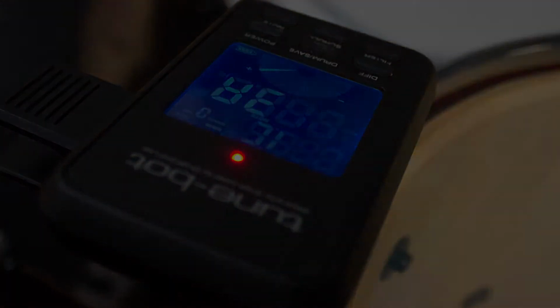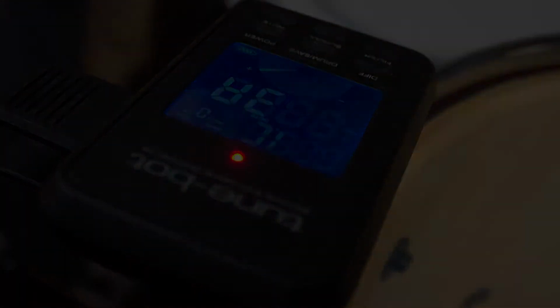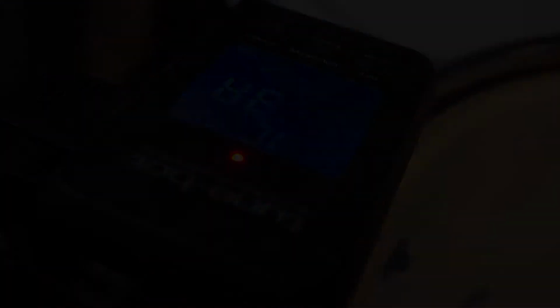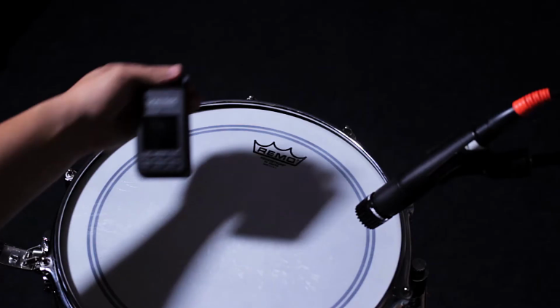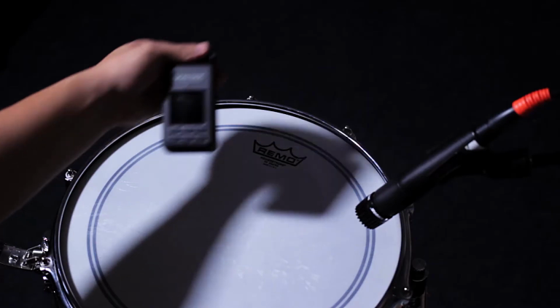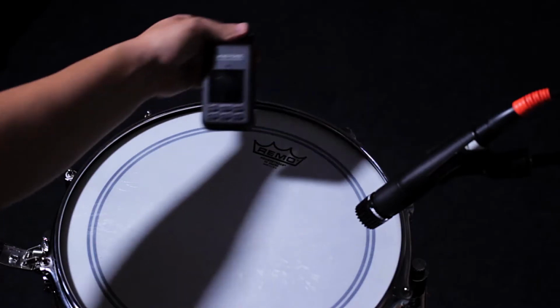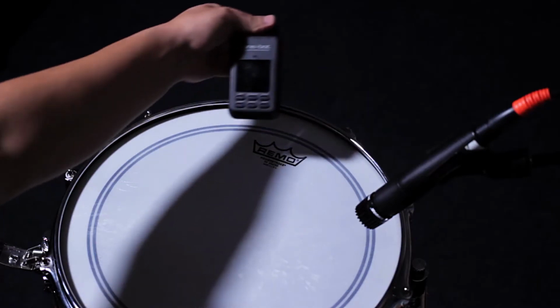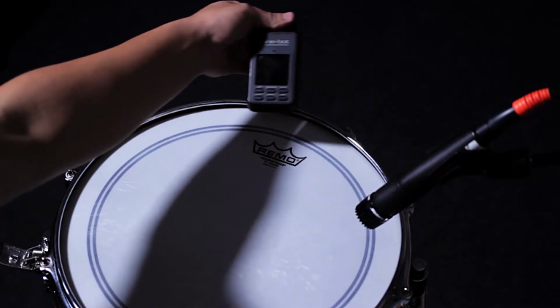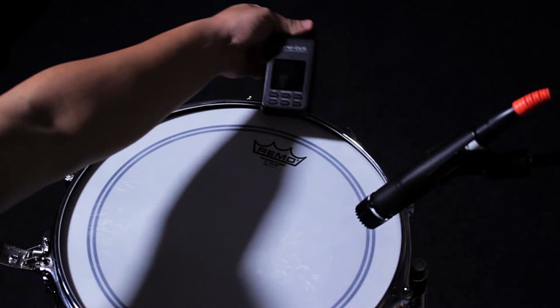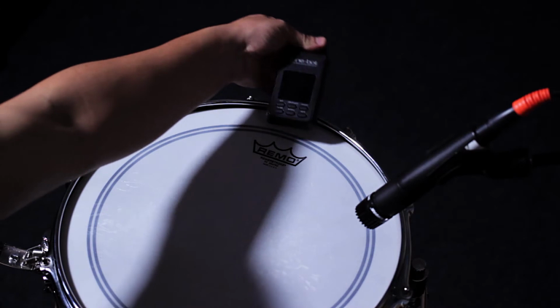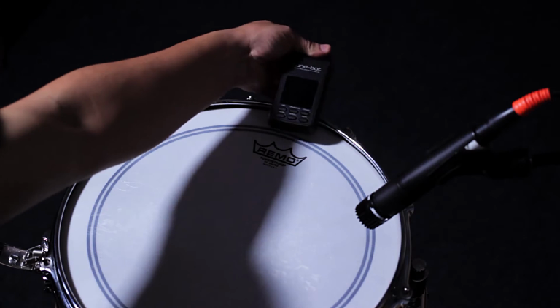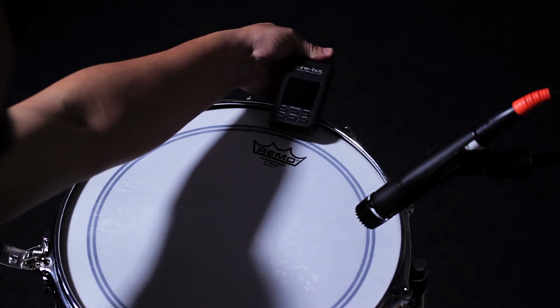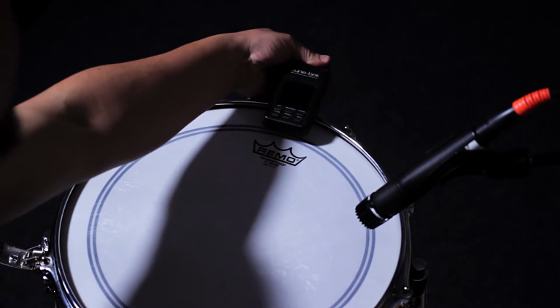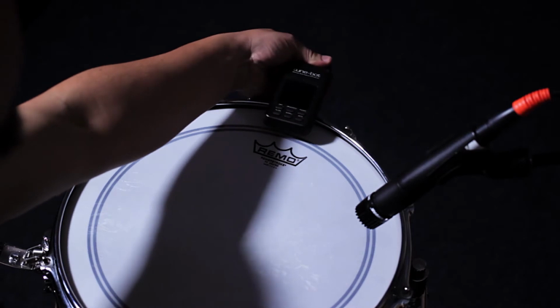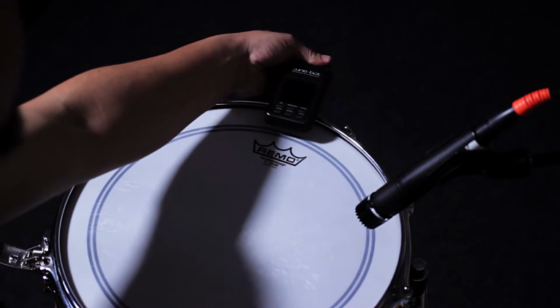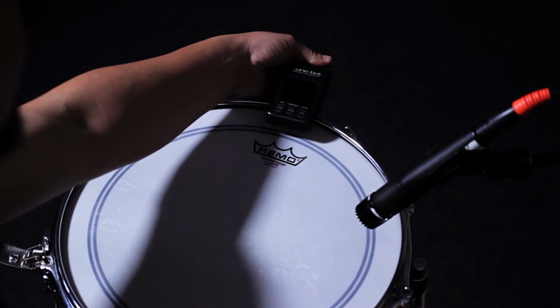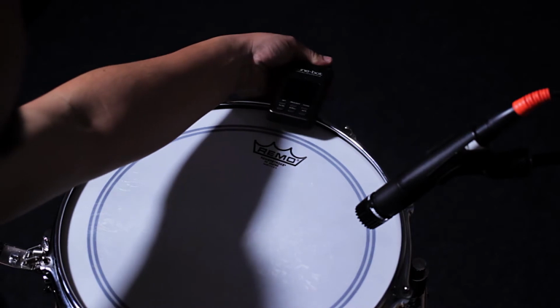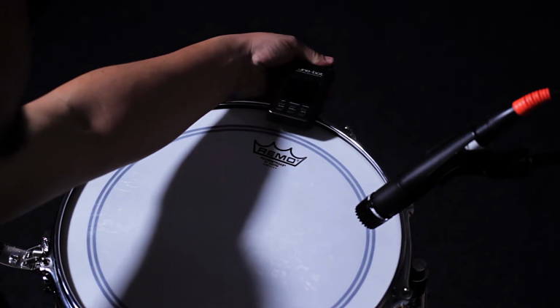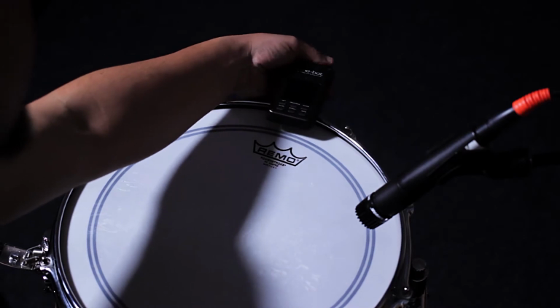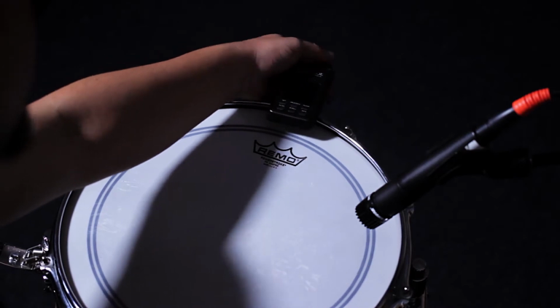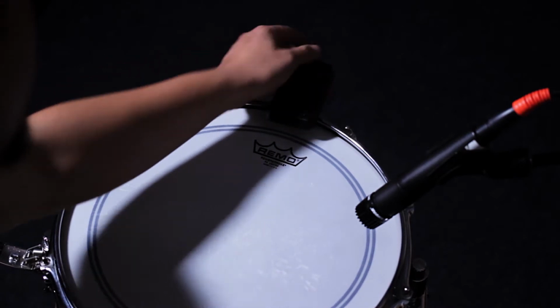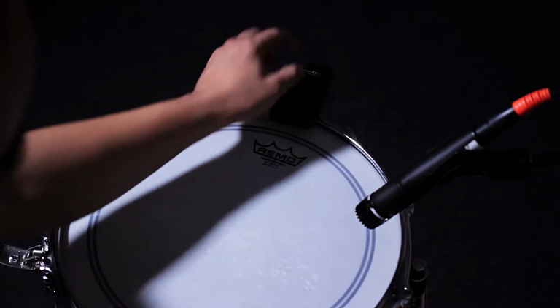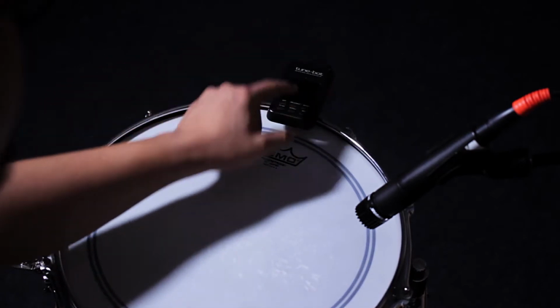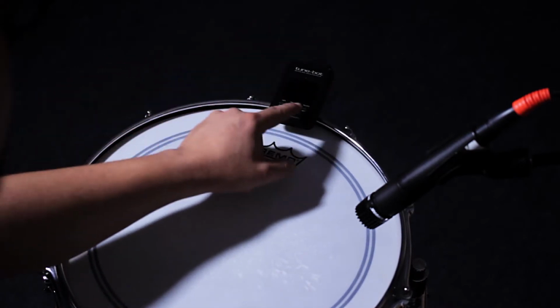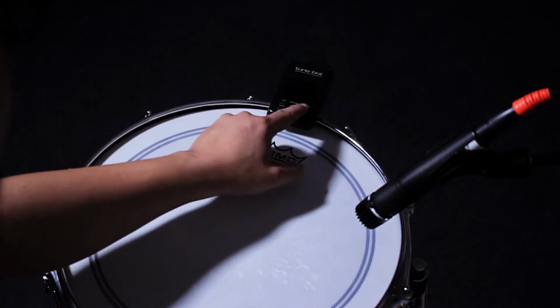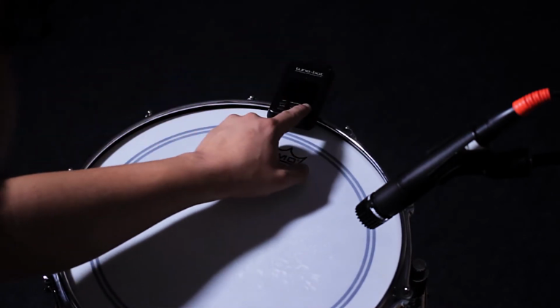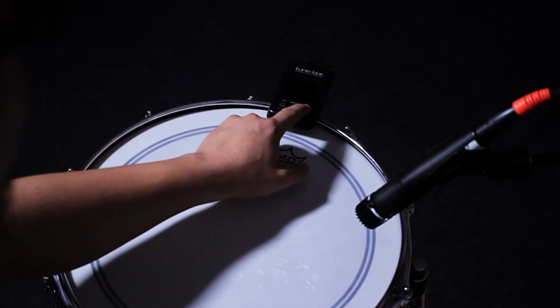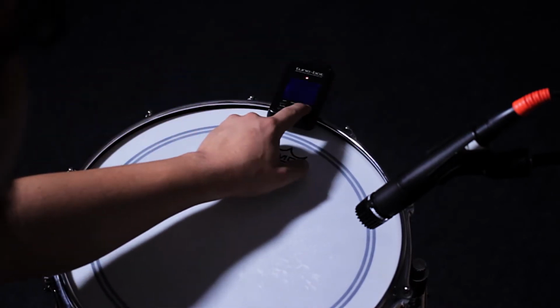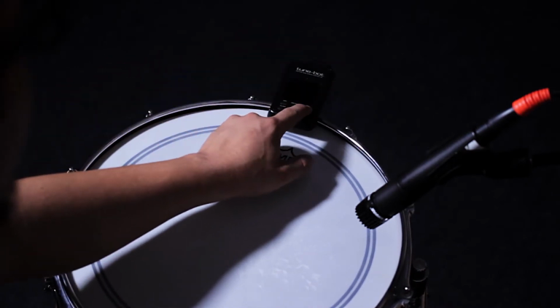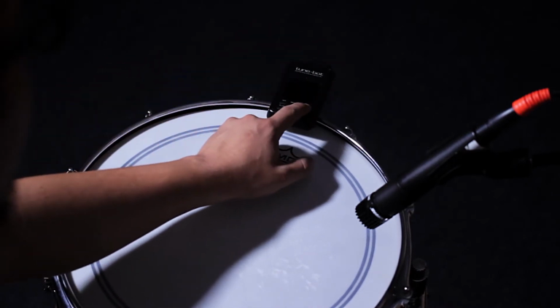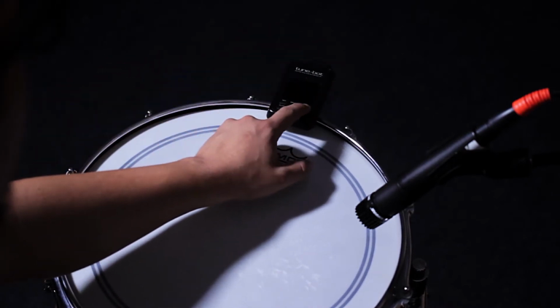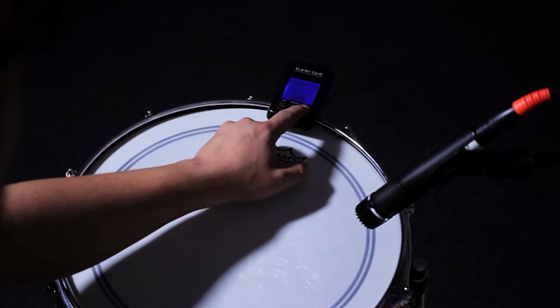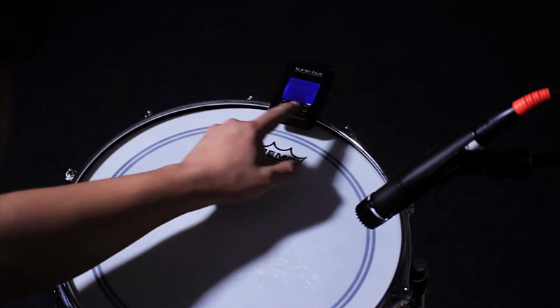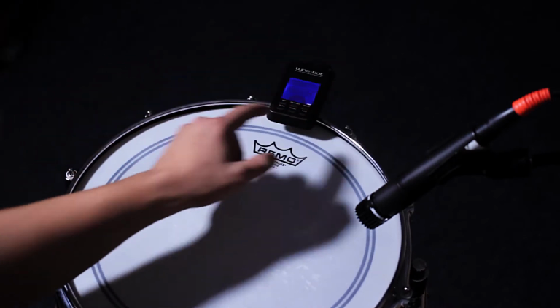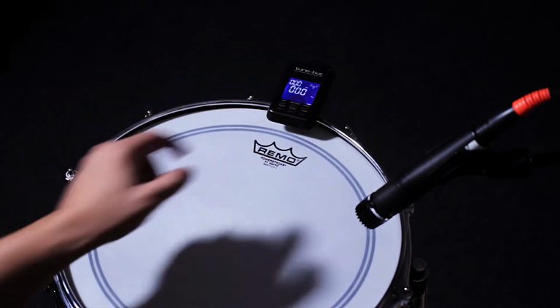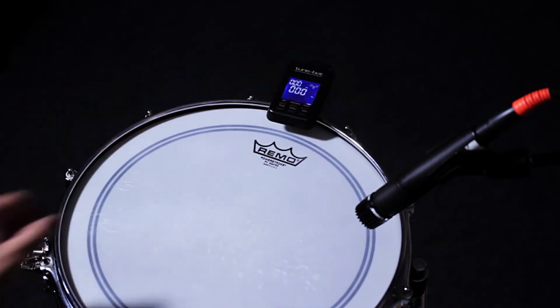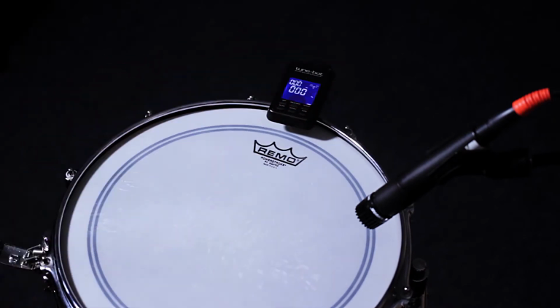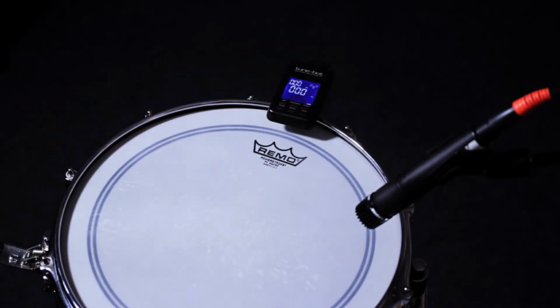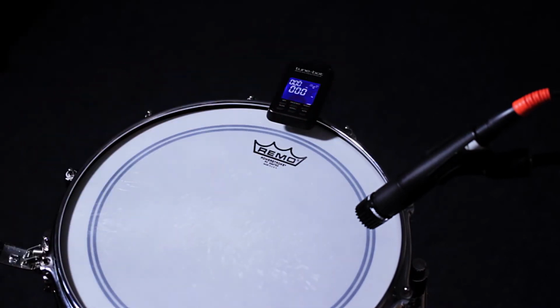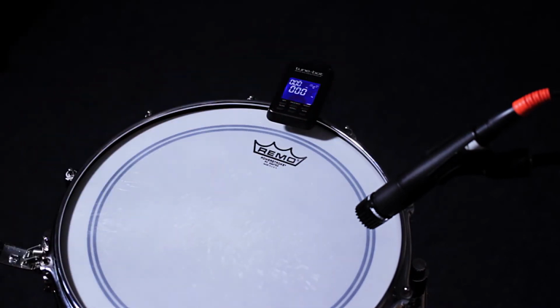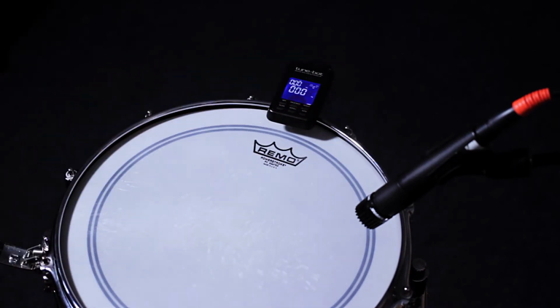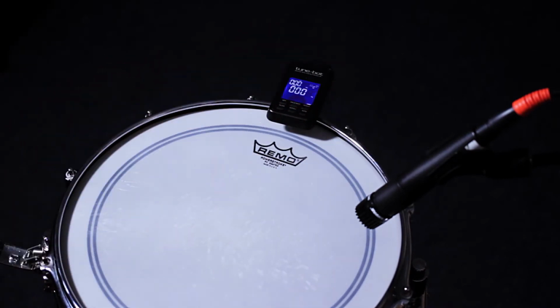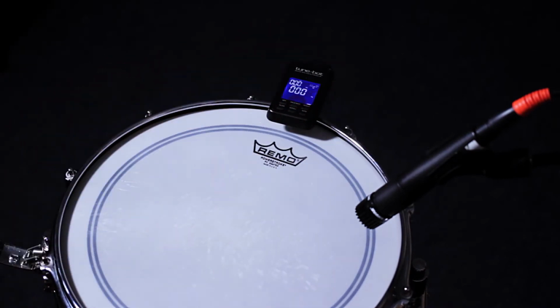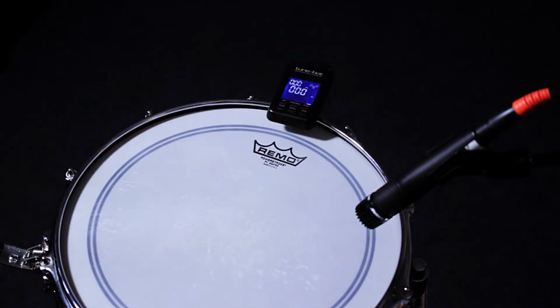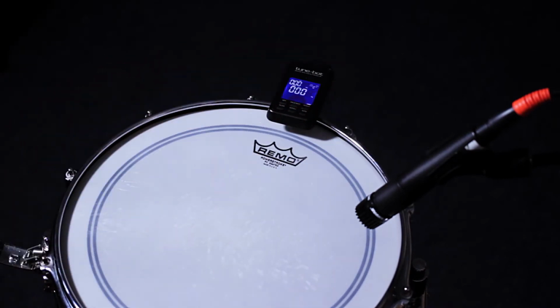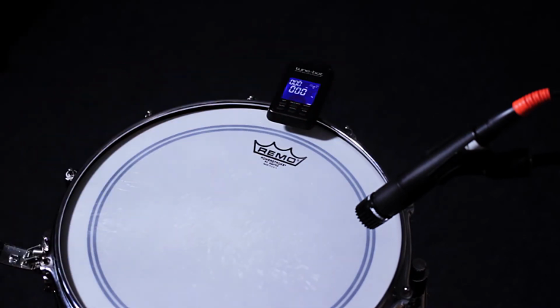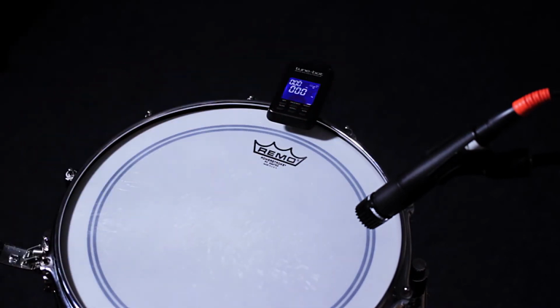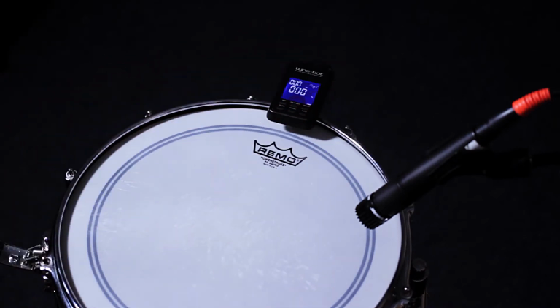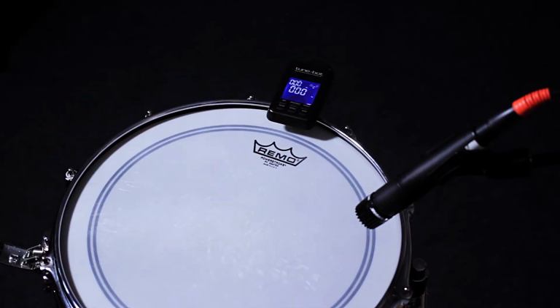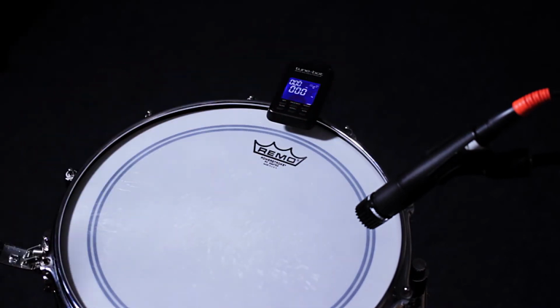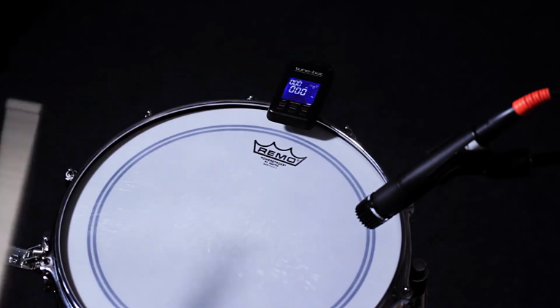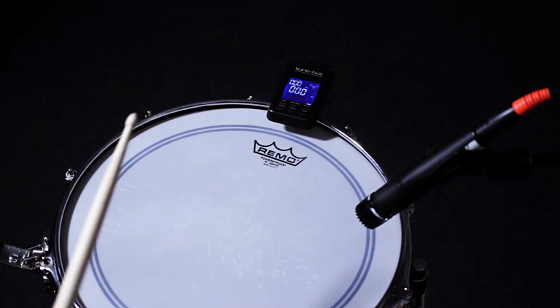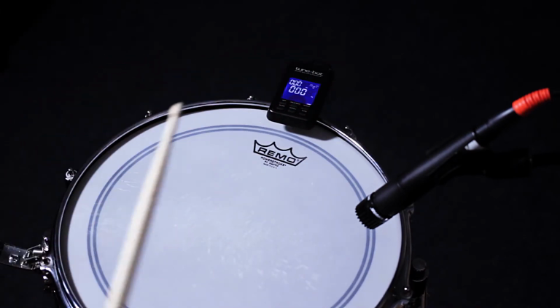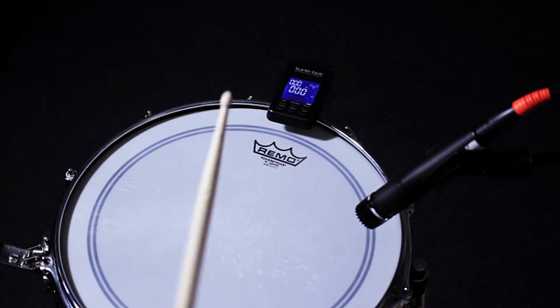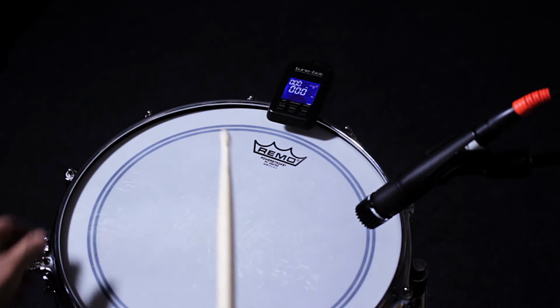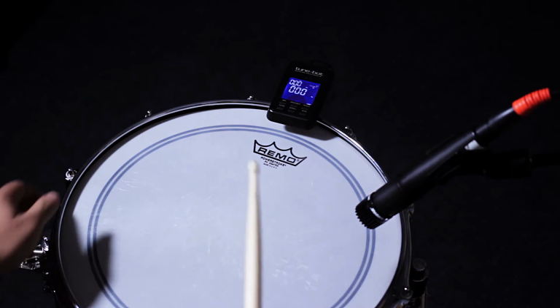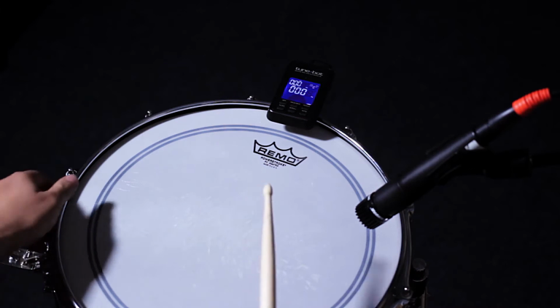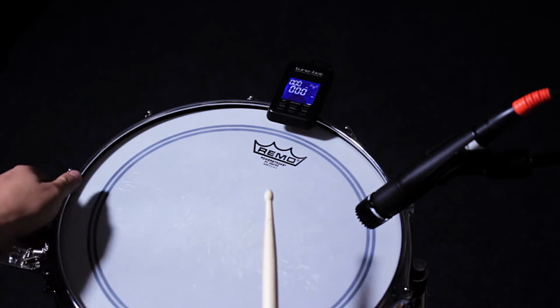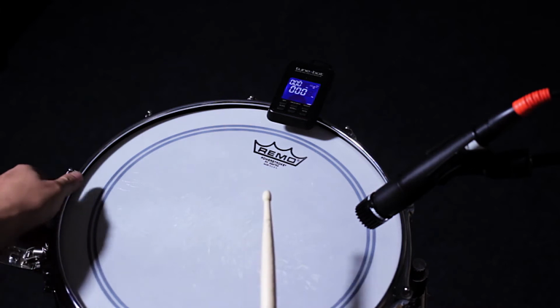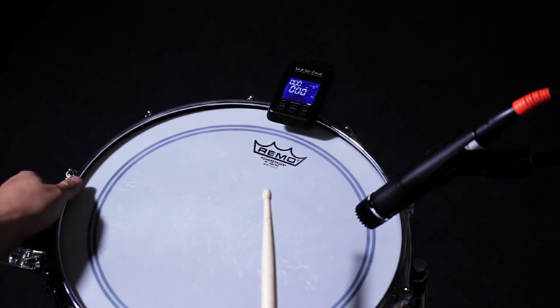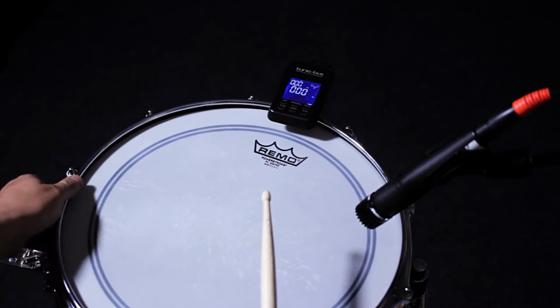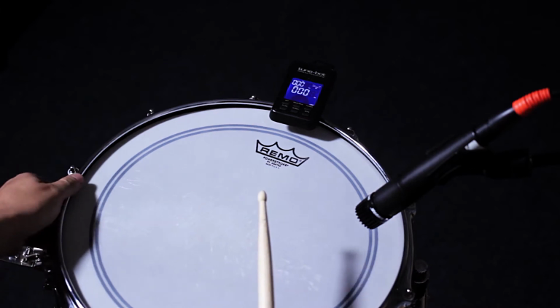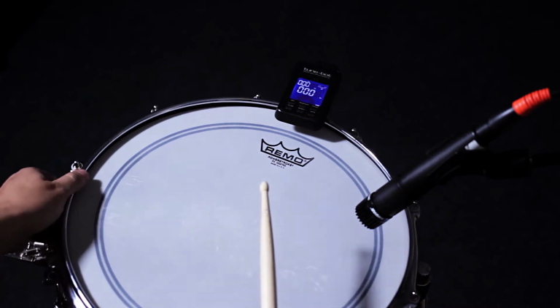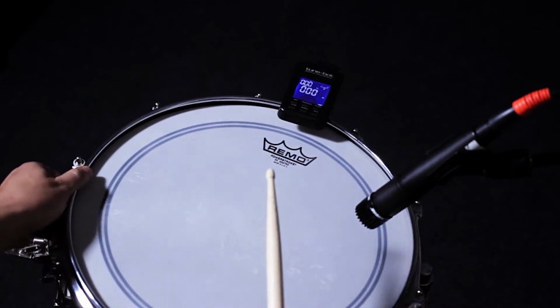The tuner clips onto the rim of the drum between two lugs, and from there you can read the pitch of the fundamental tone of the drum or each lug individually.